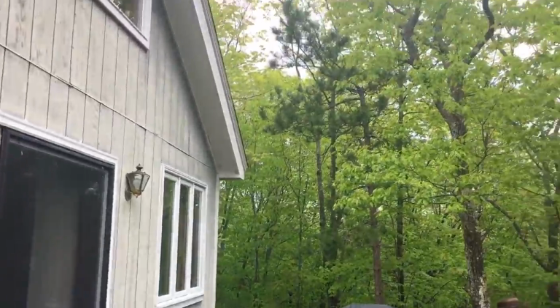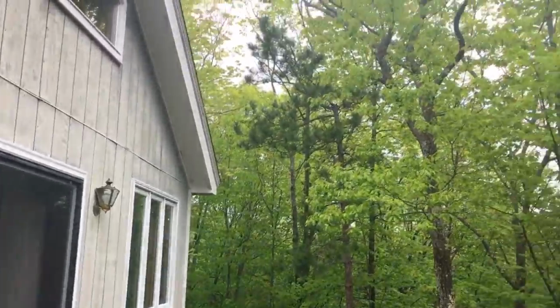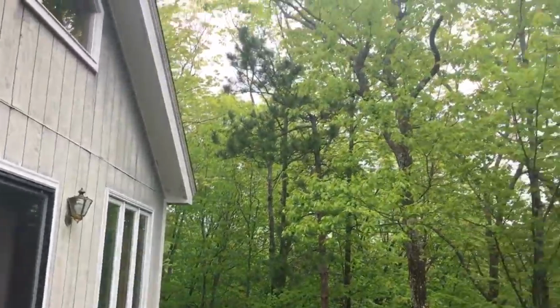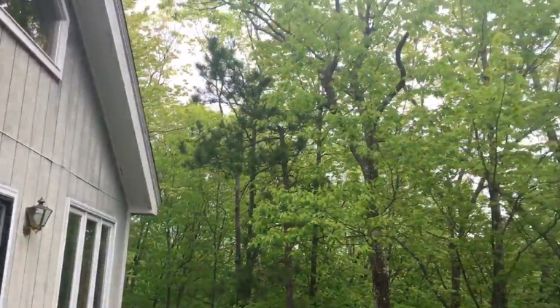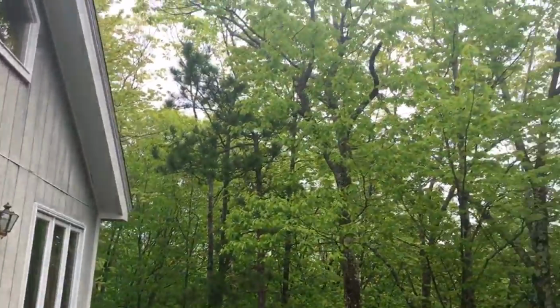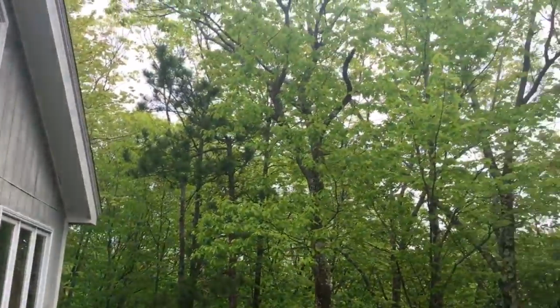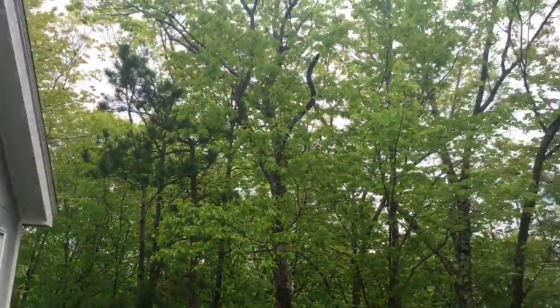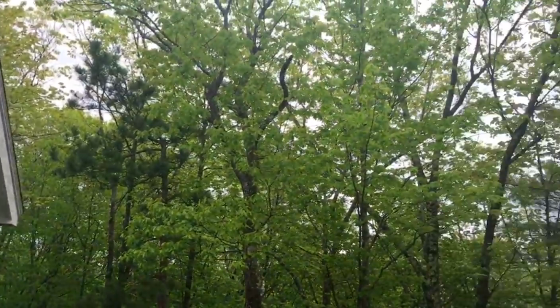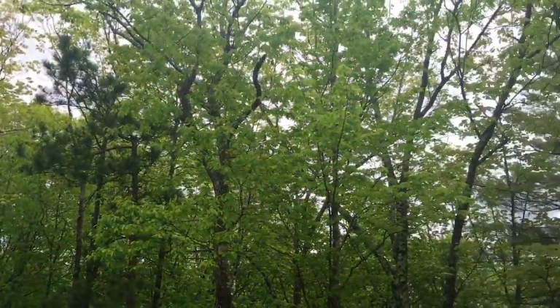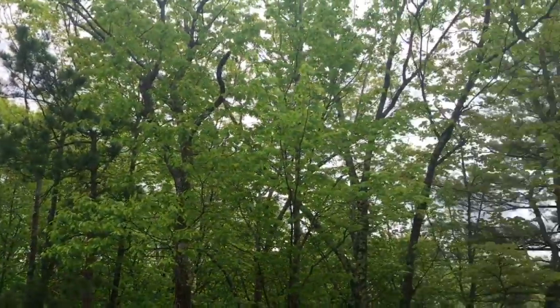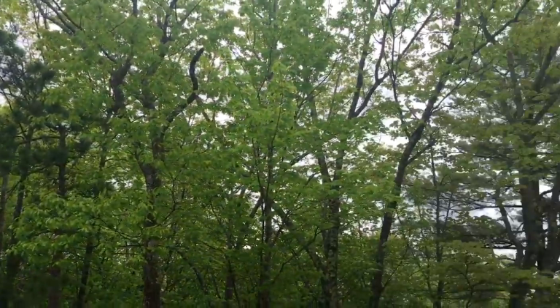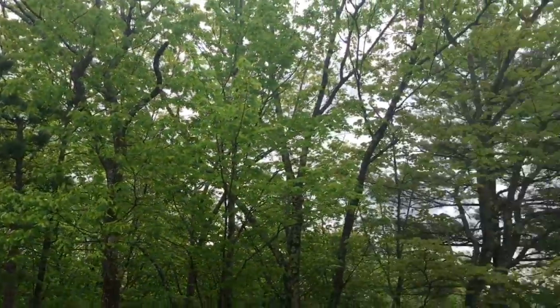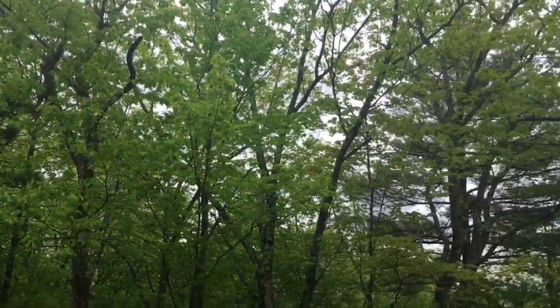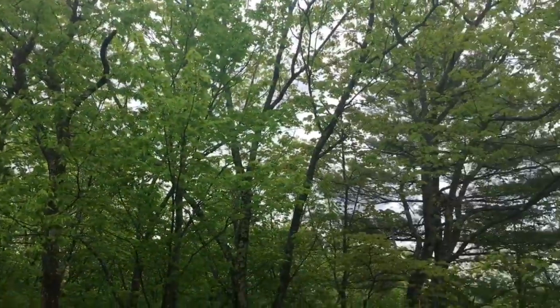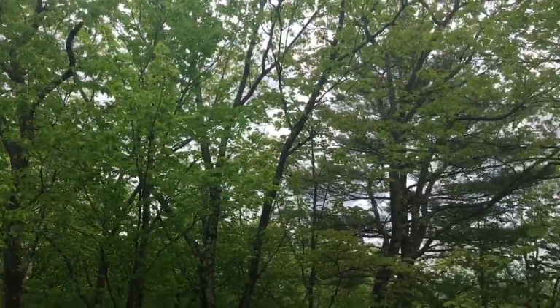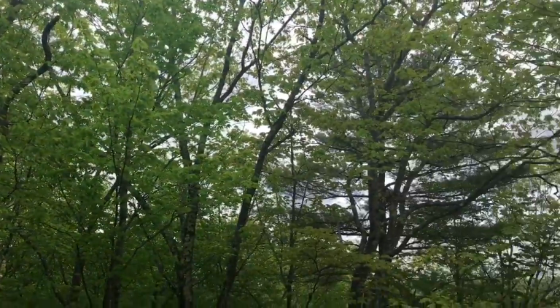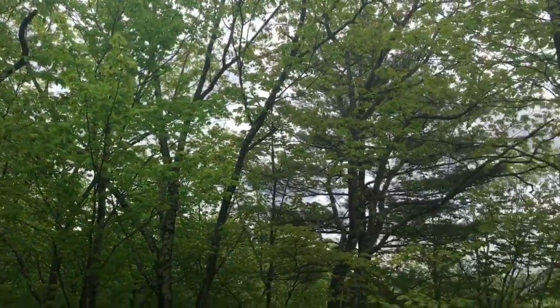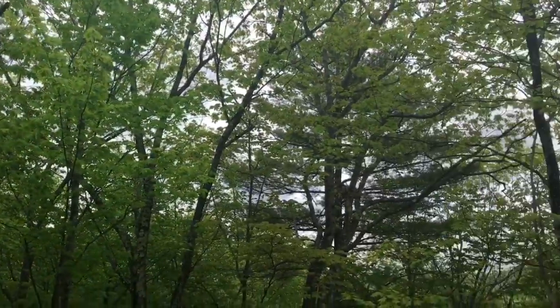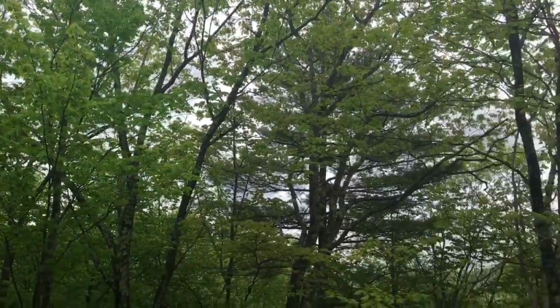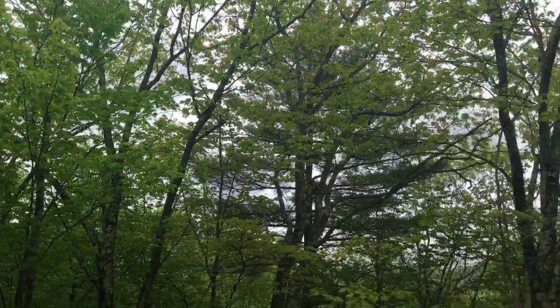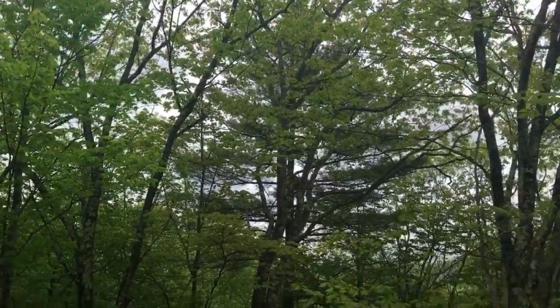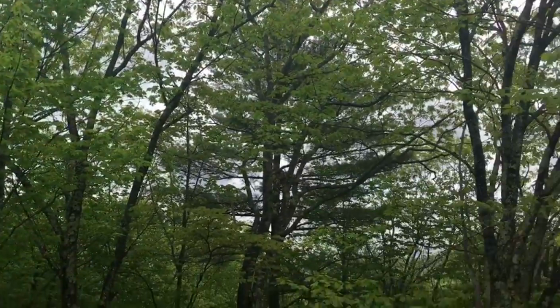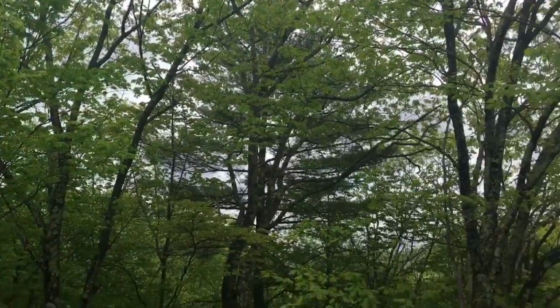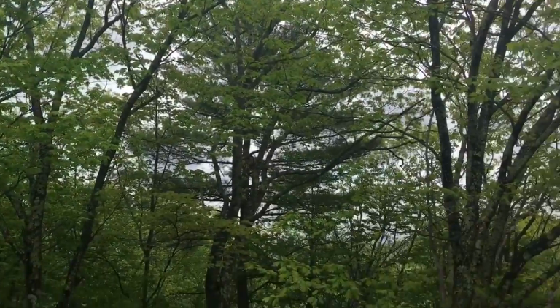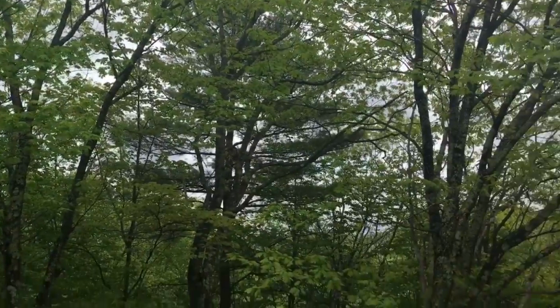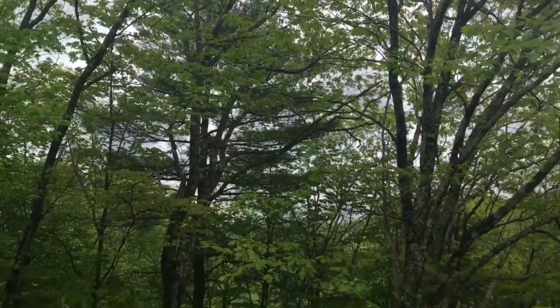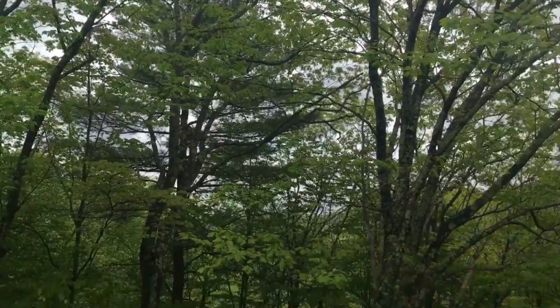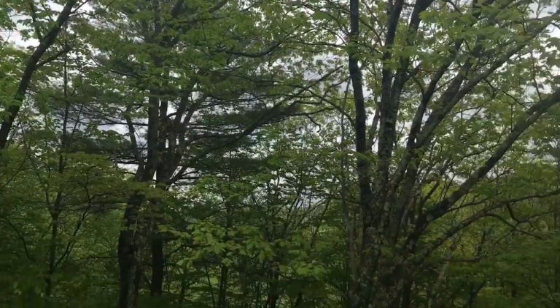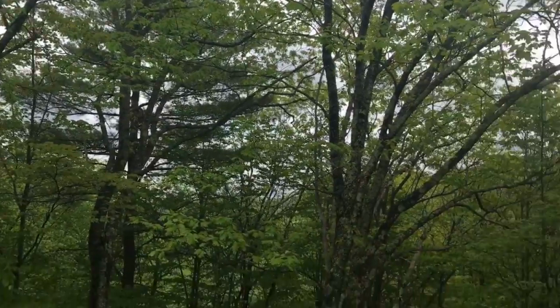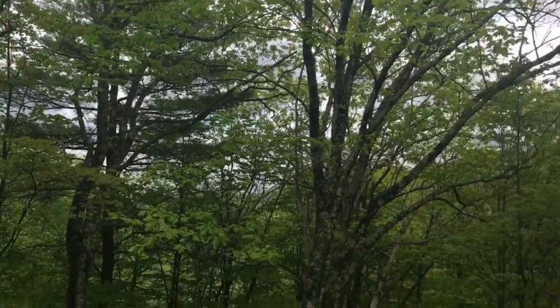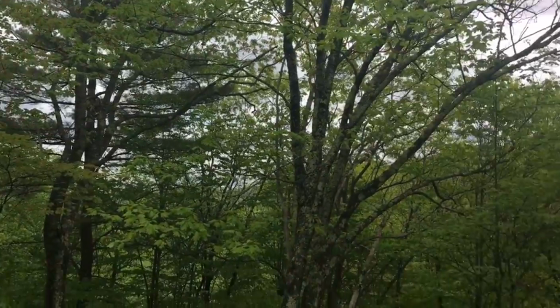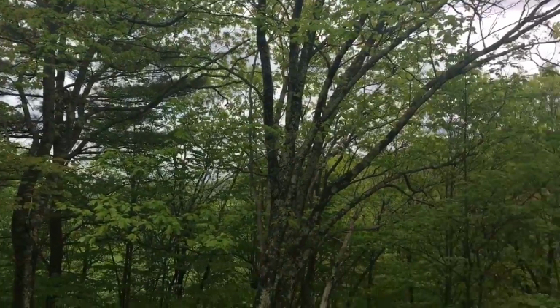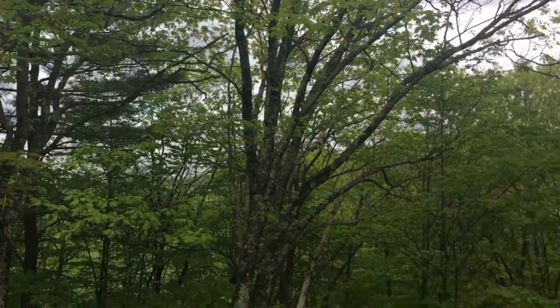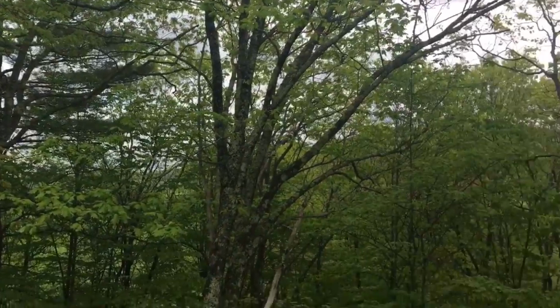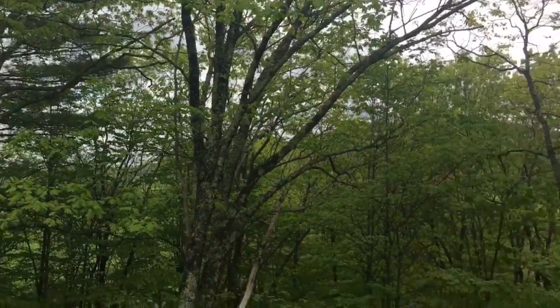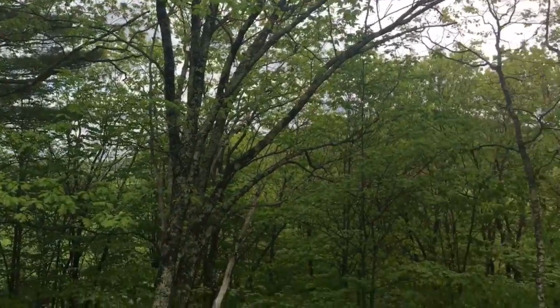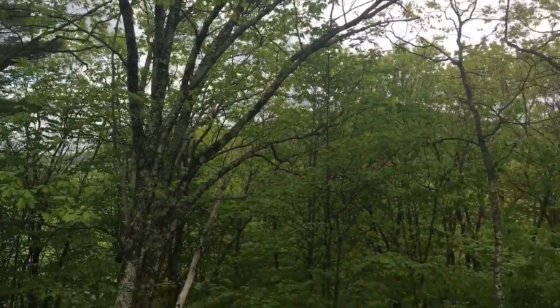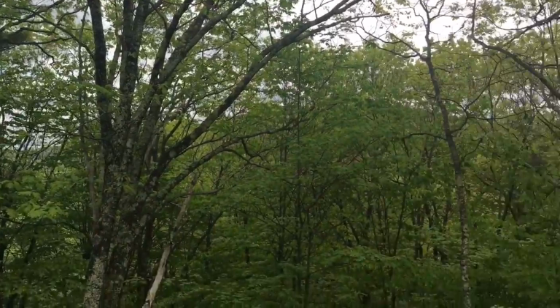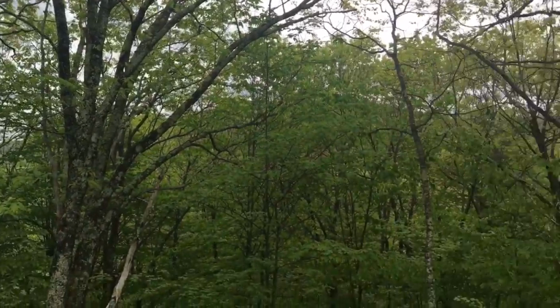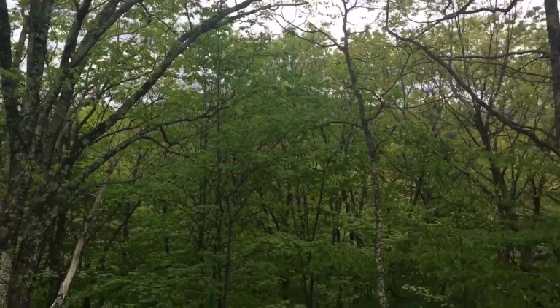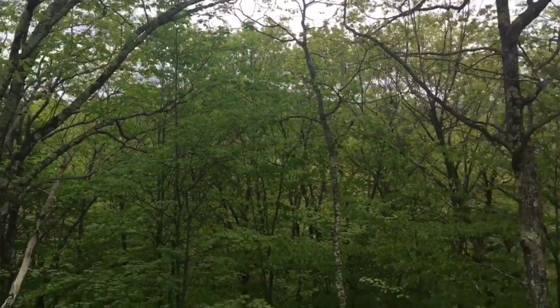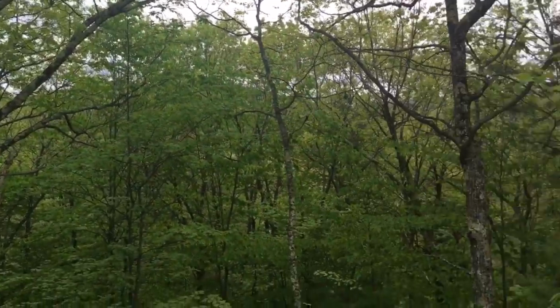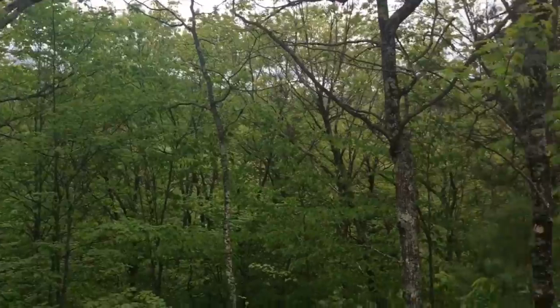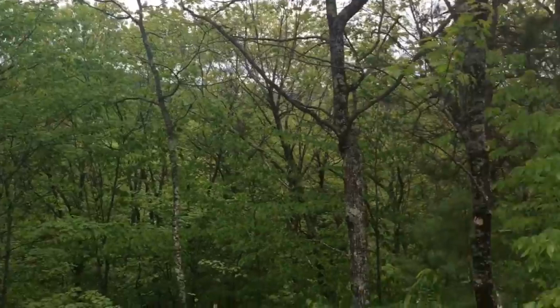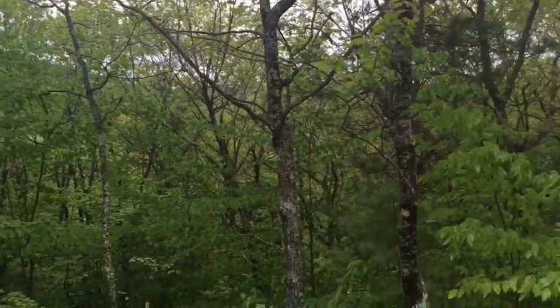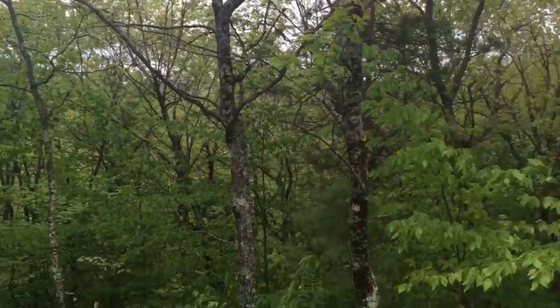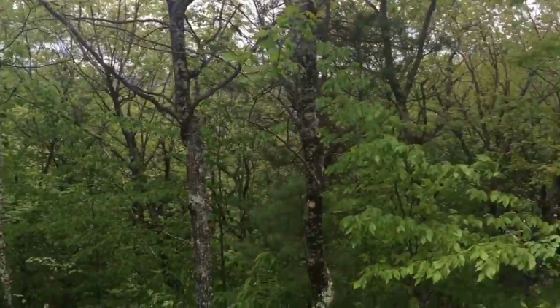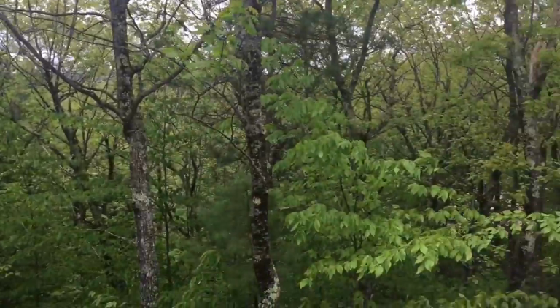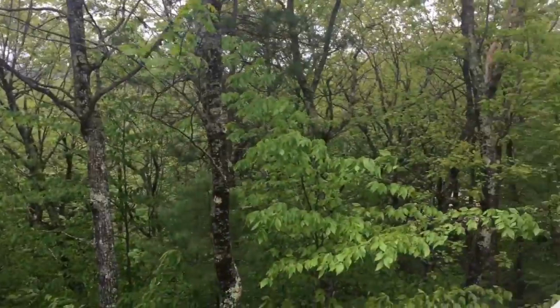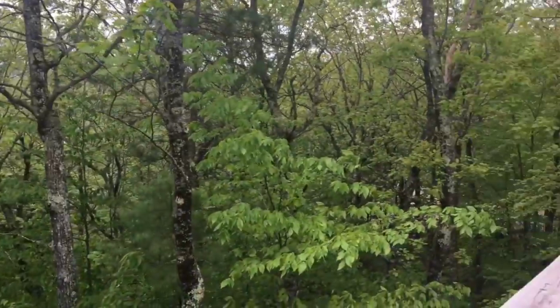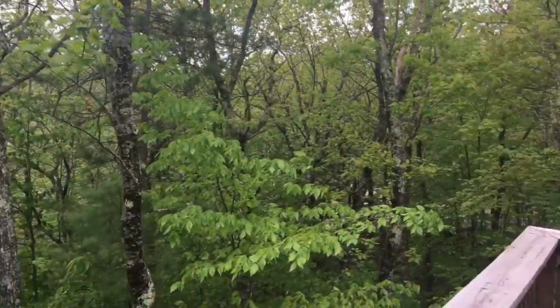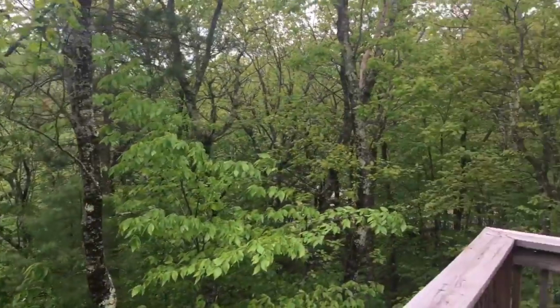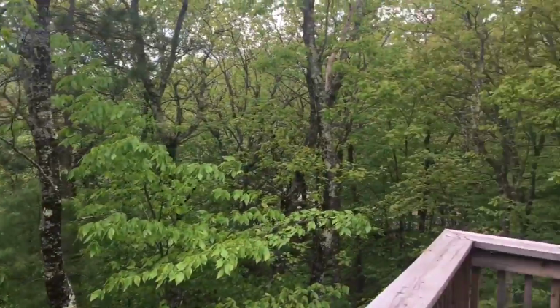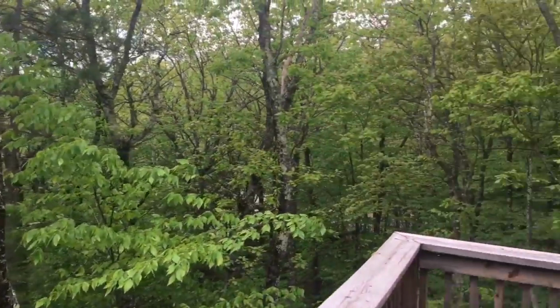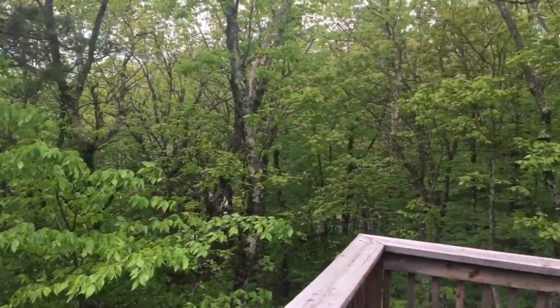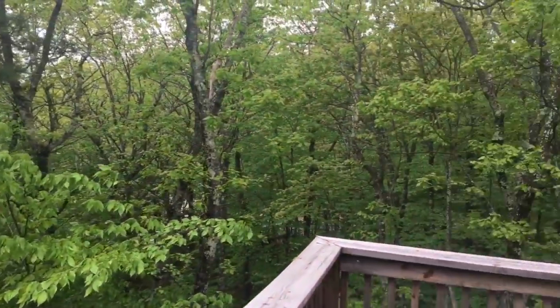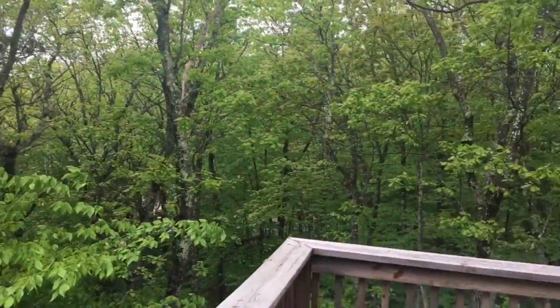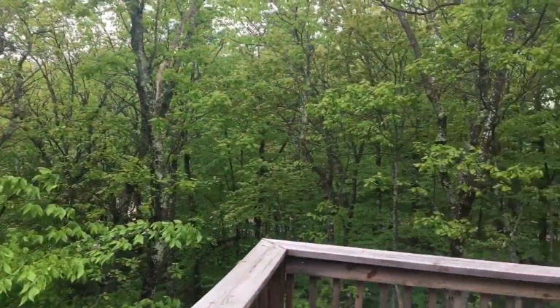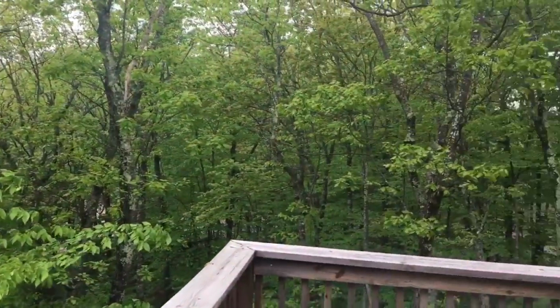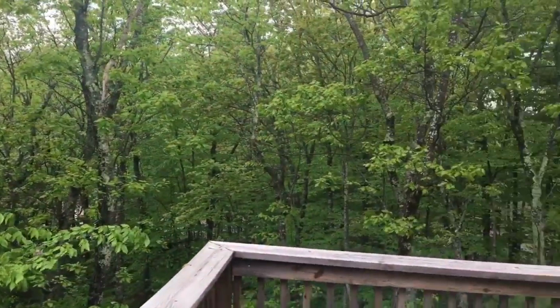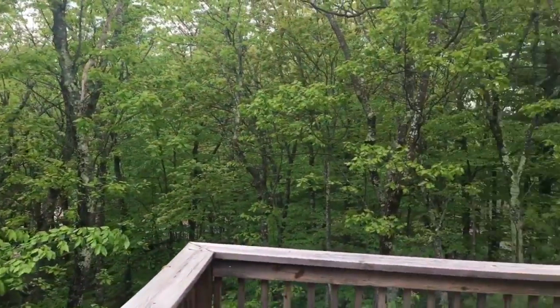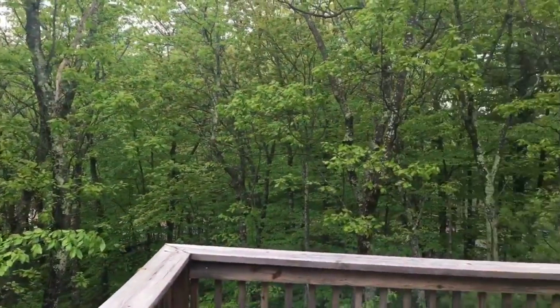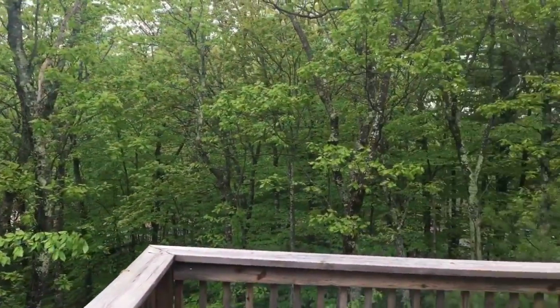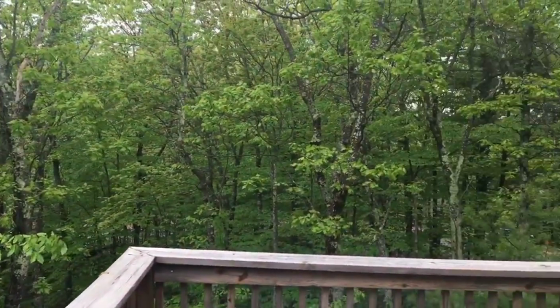Nice and quiet. You also get an extra lot with it next door. Here it is.